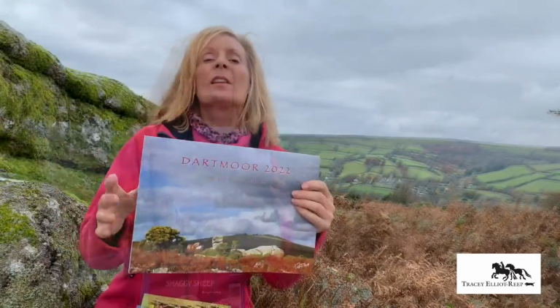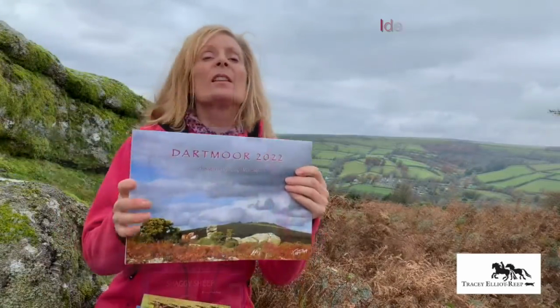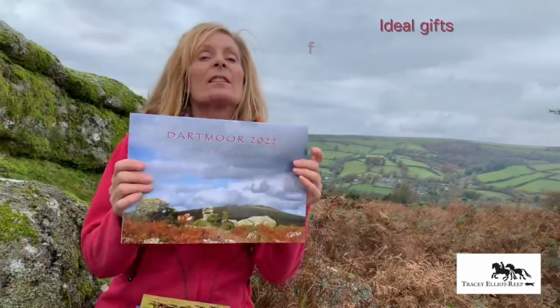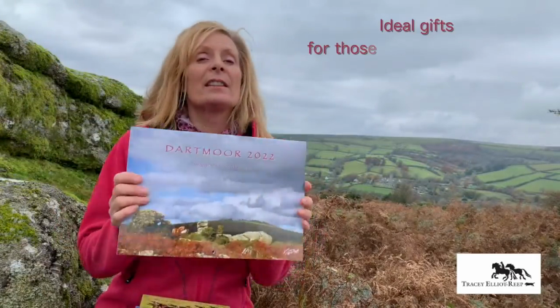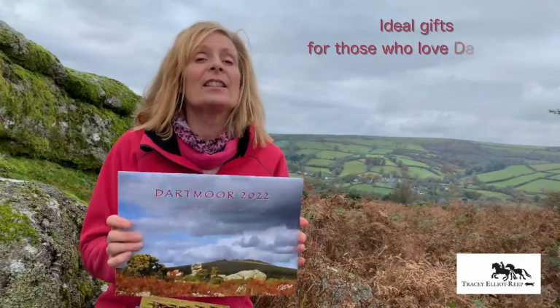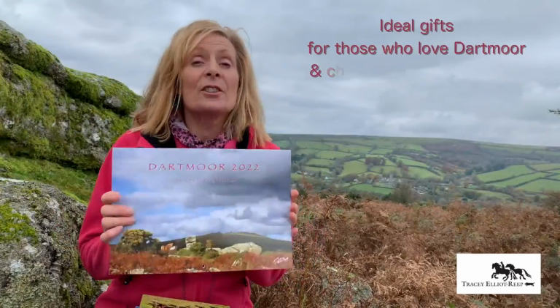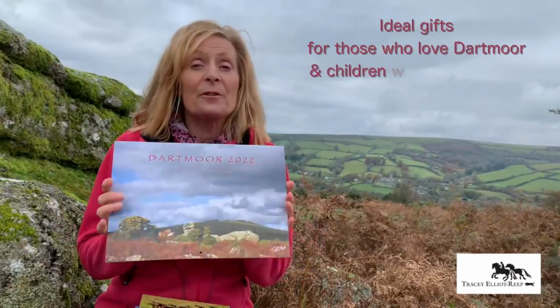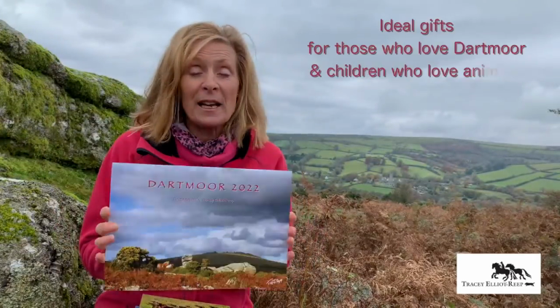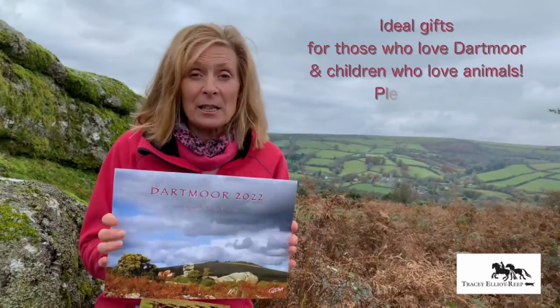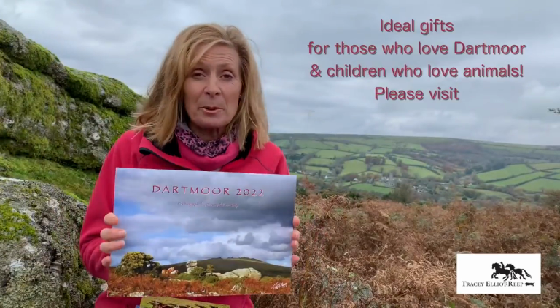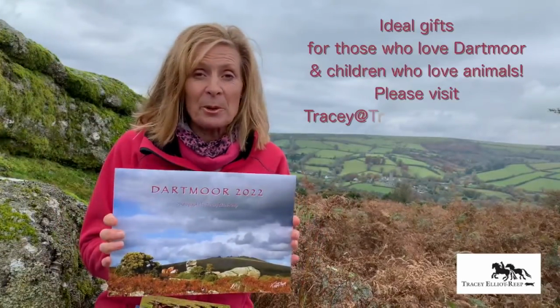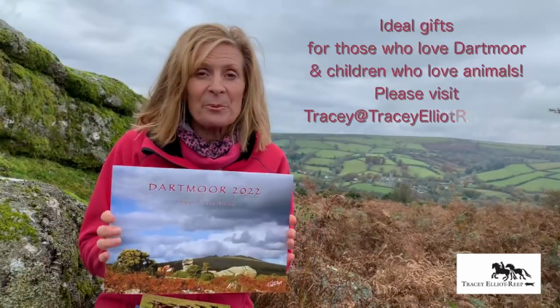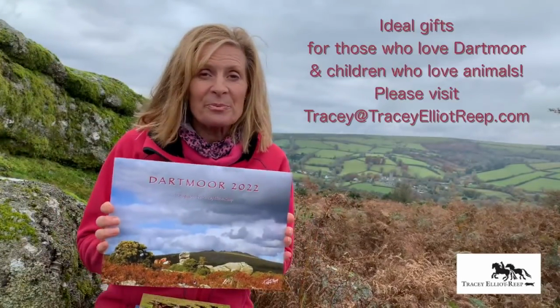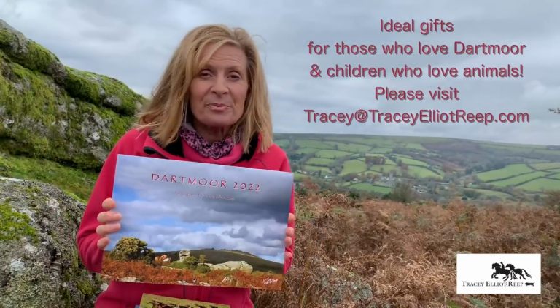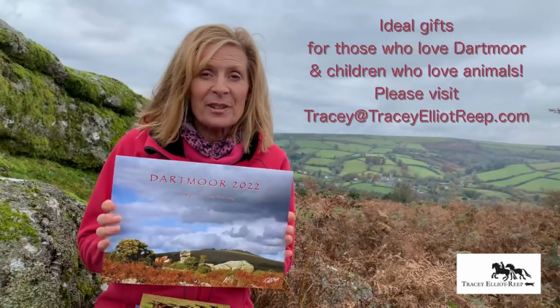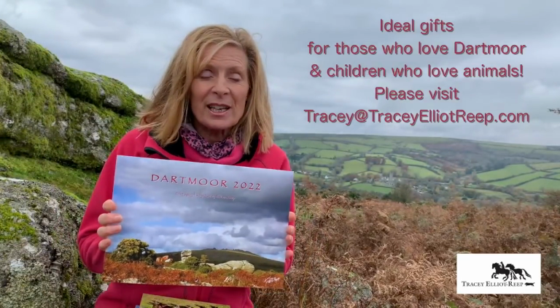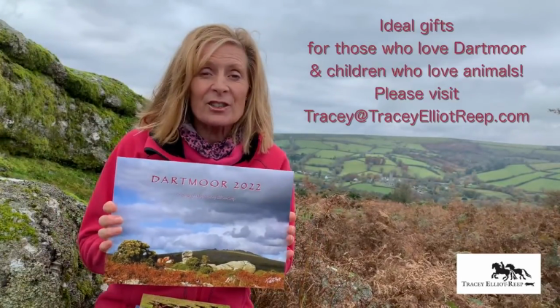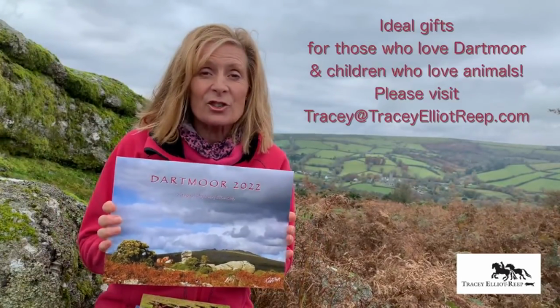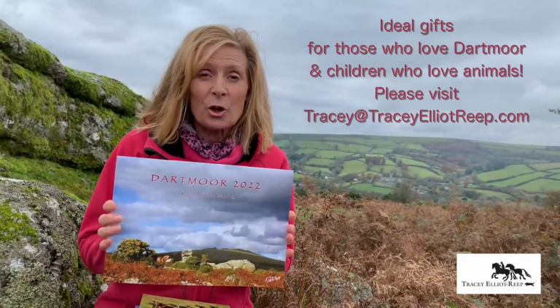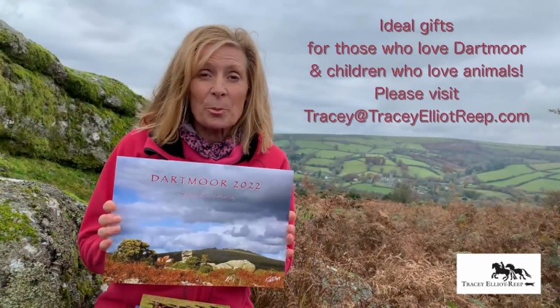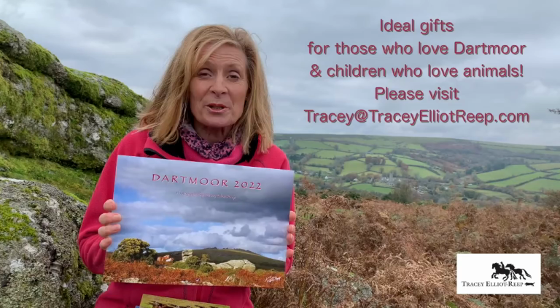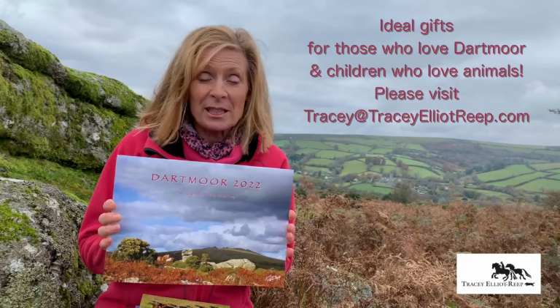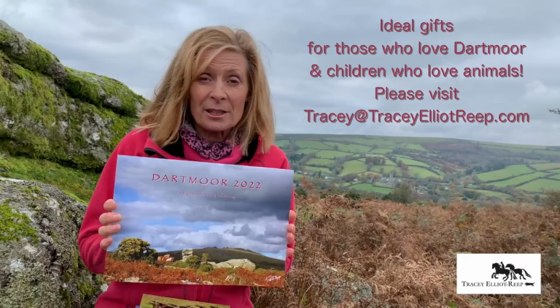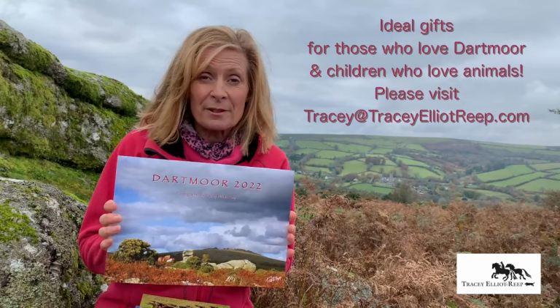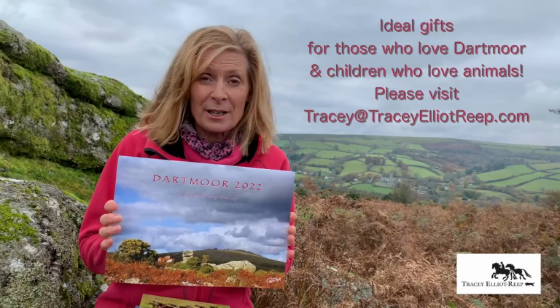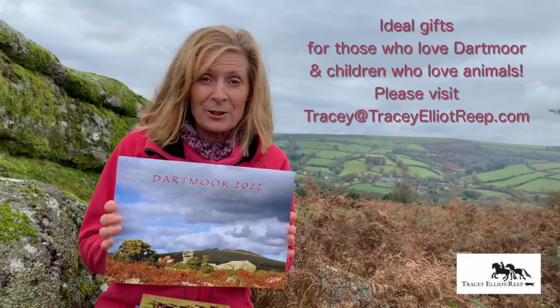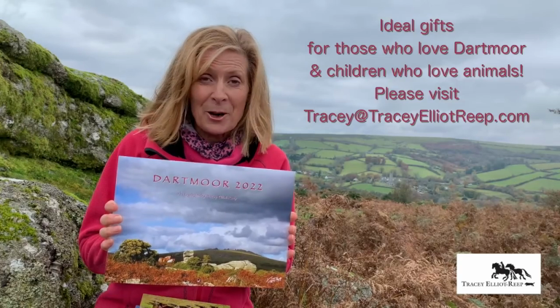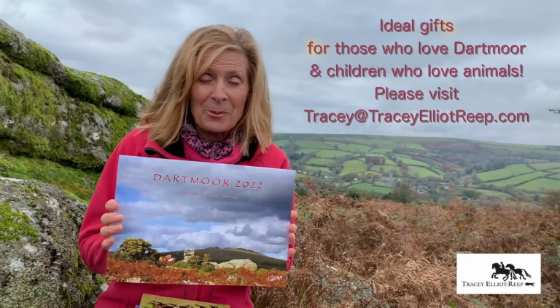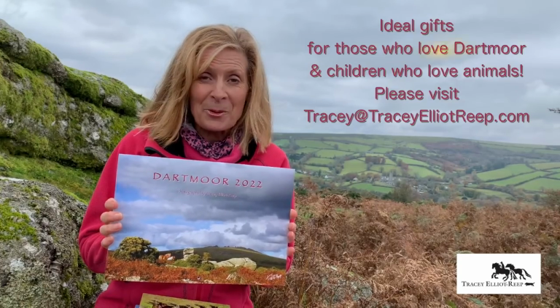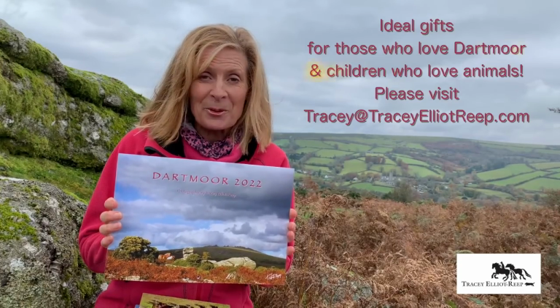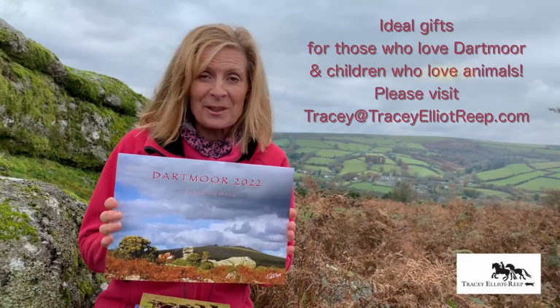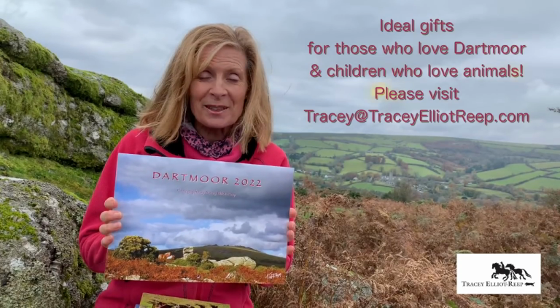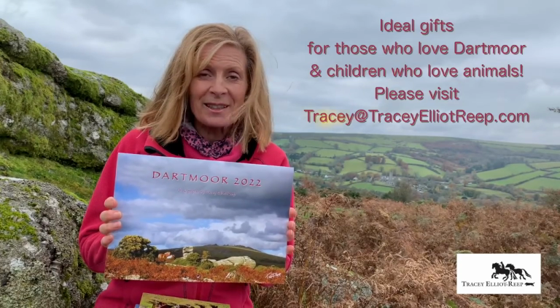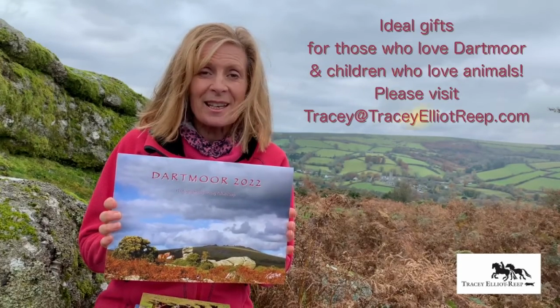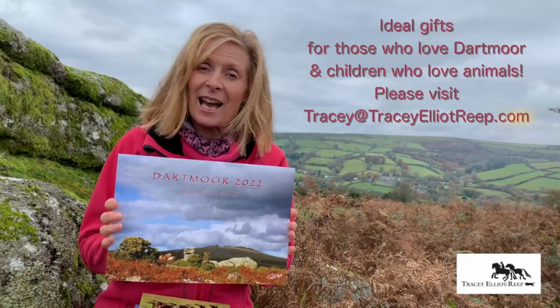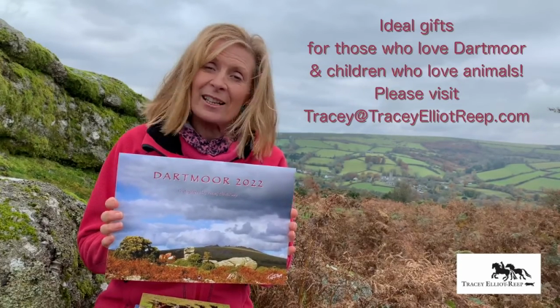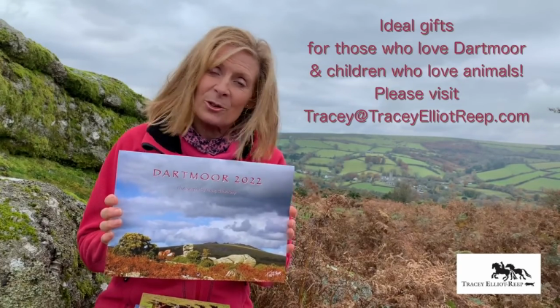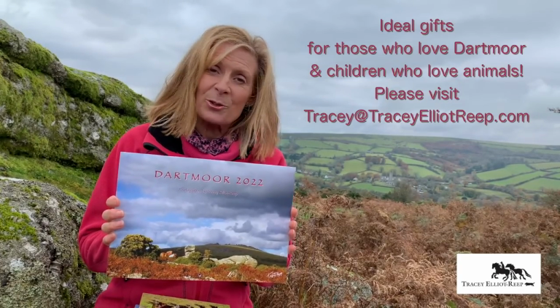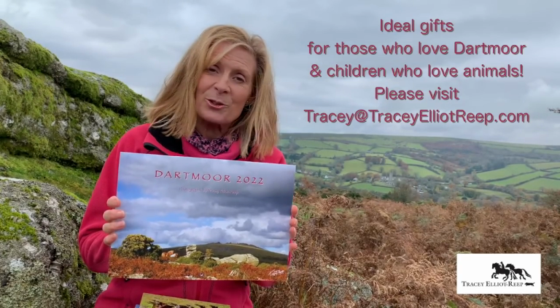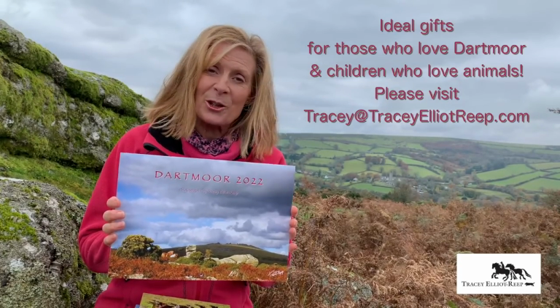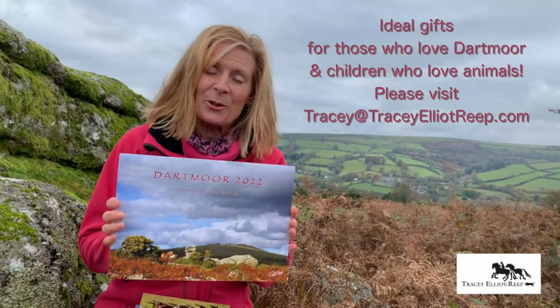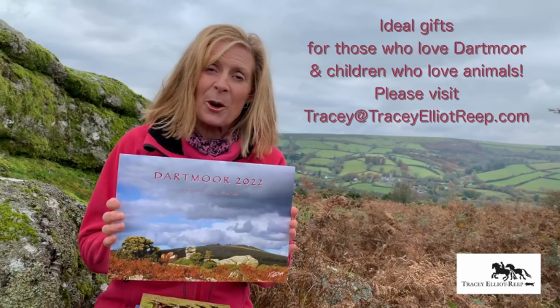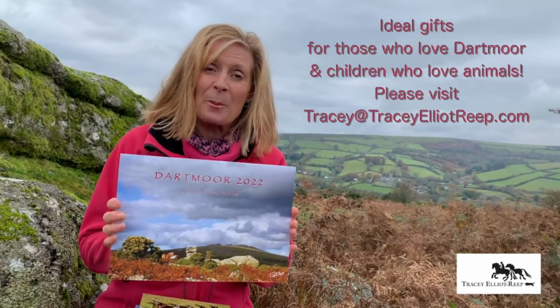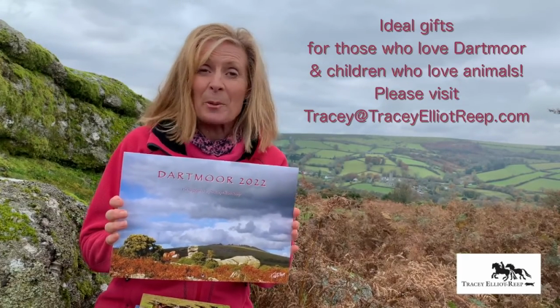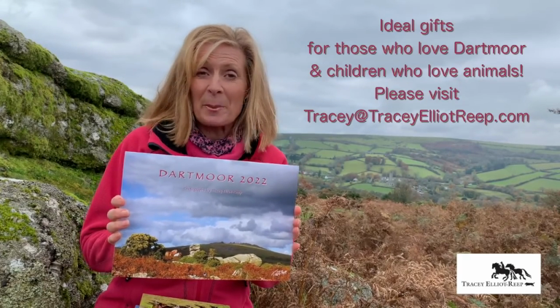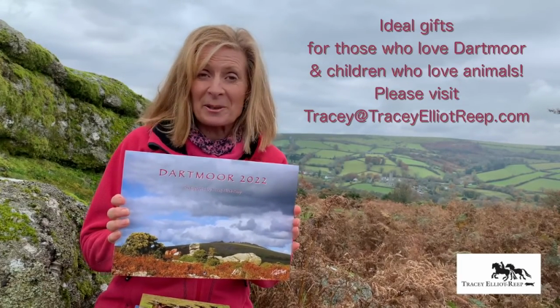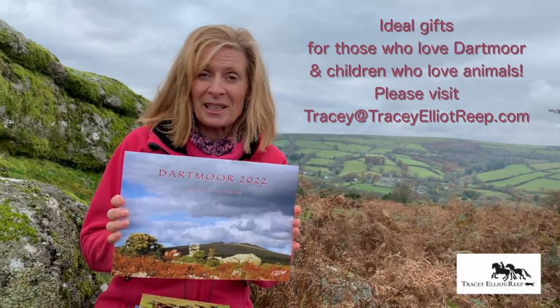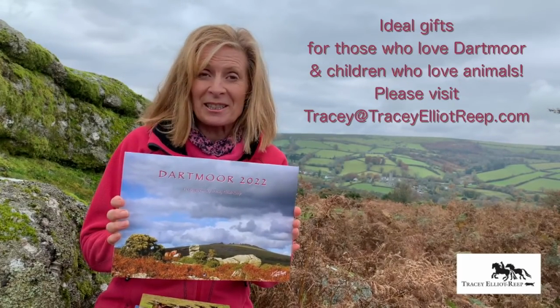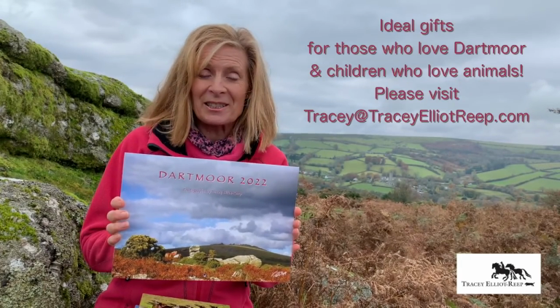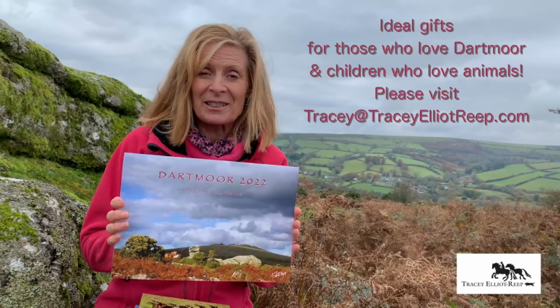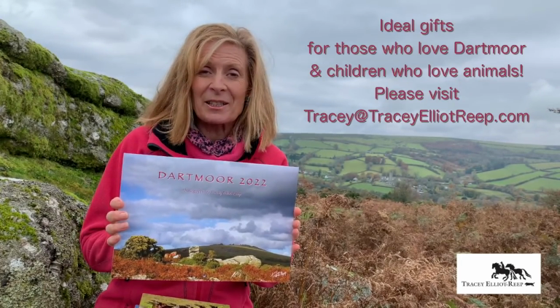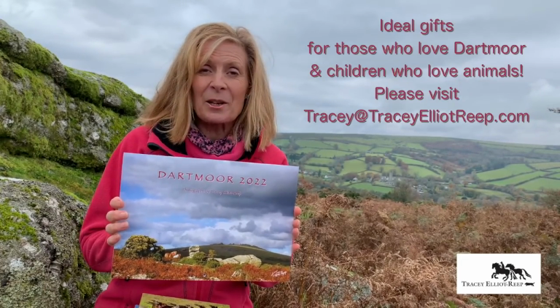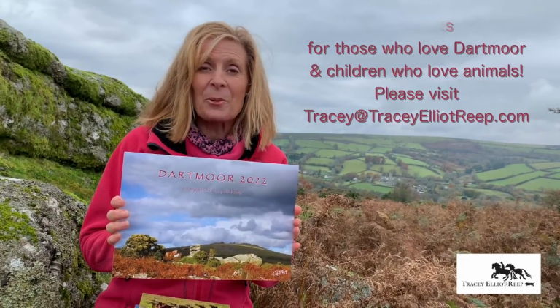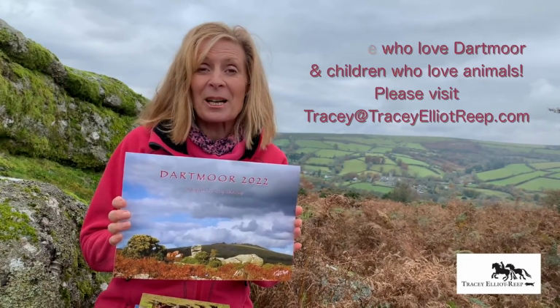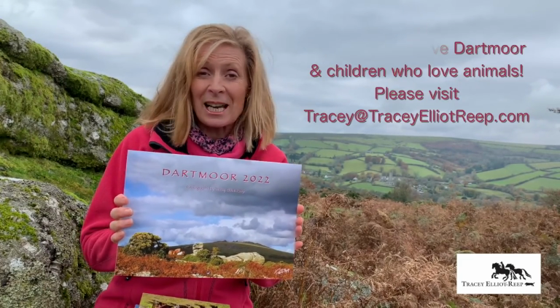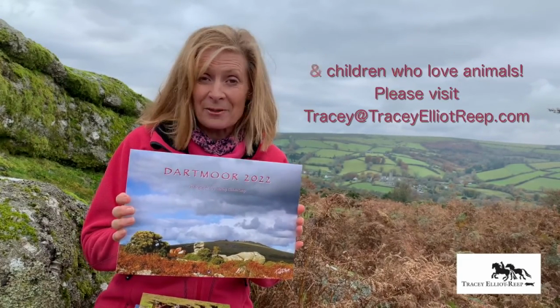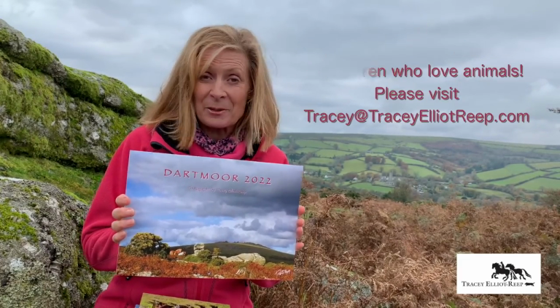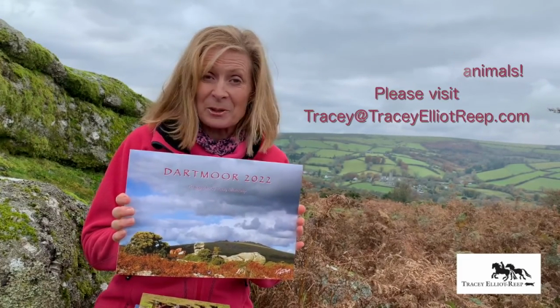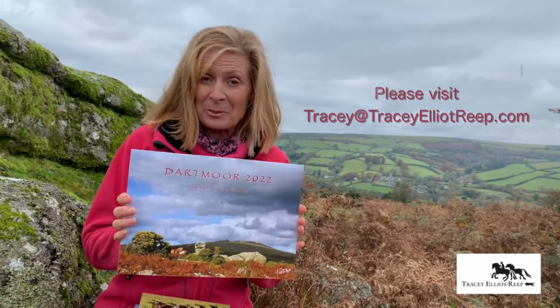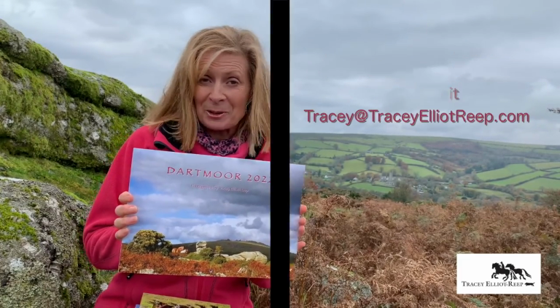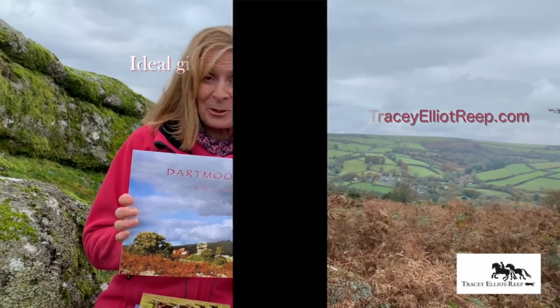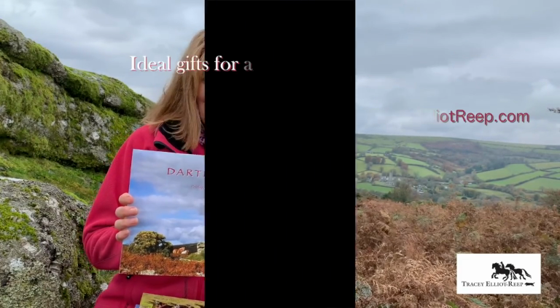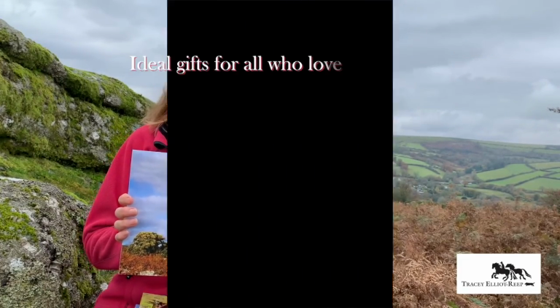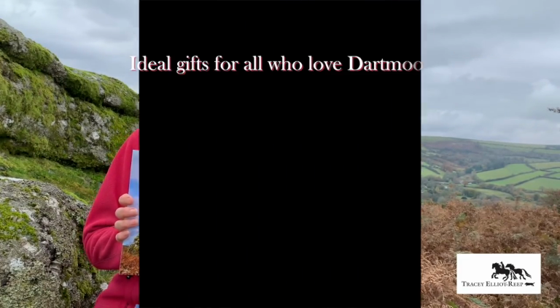These are available in the shops in and around Dartmoor, and also on my website where I have some special offers.